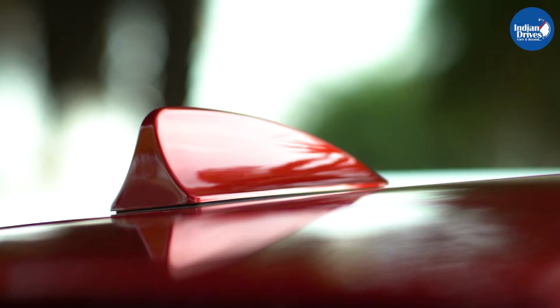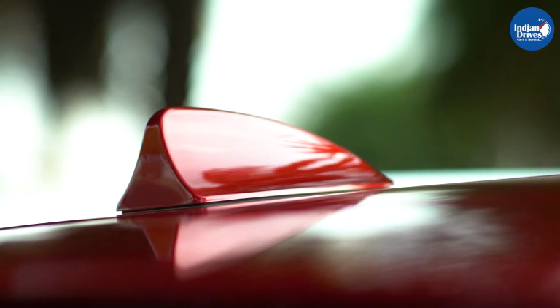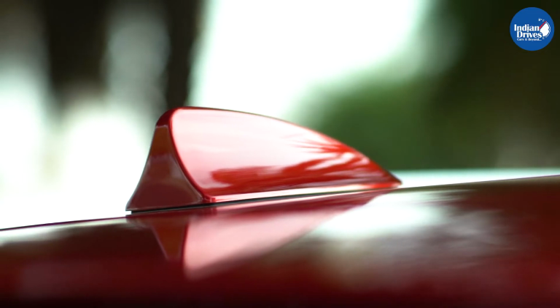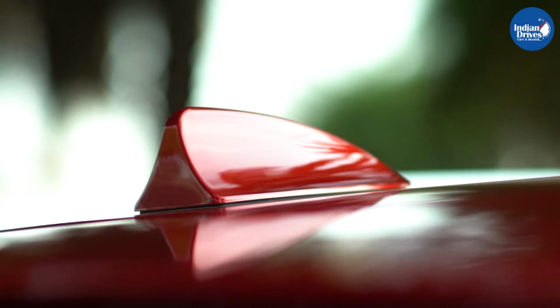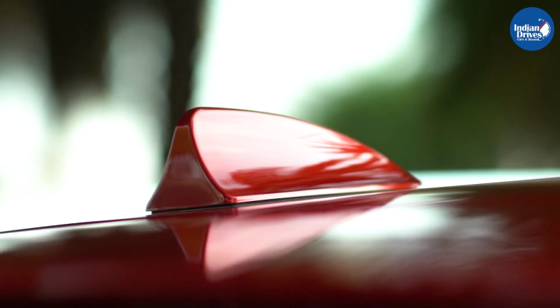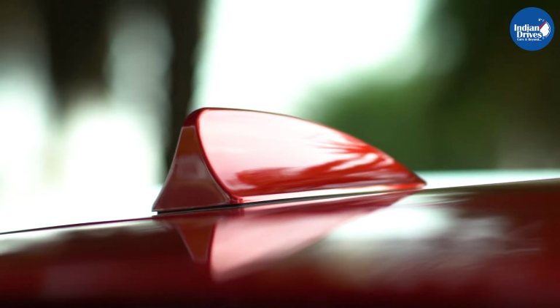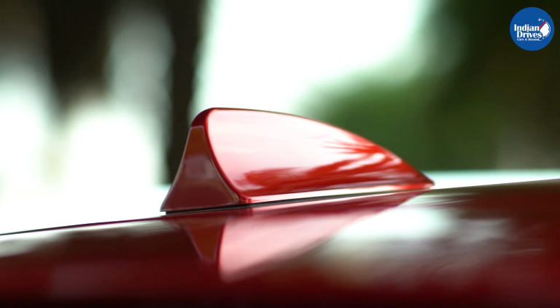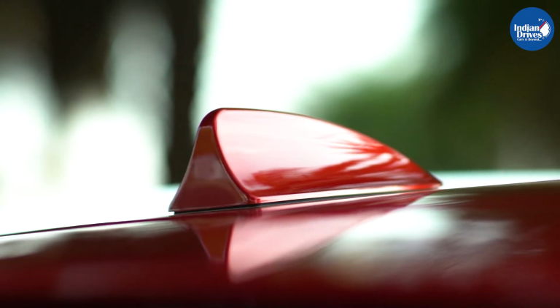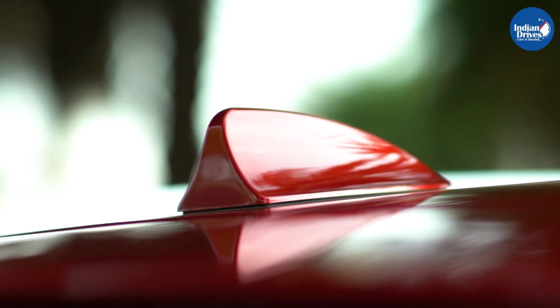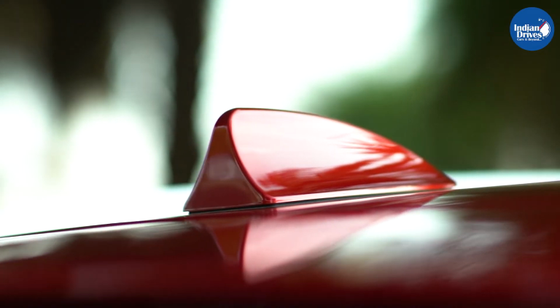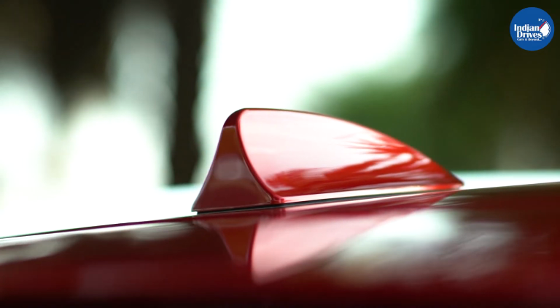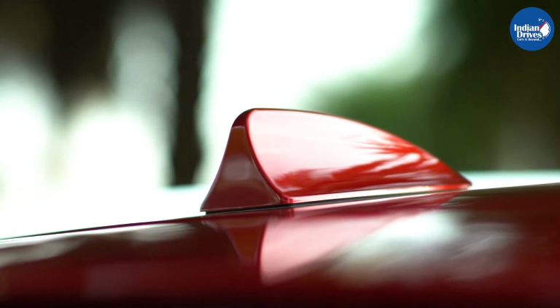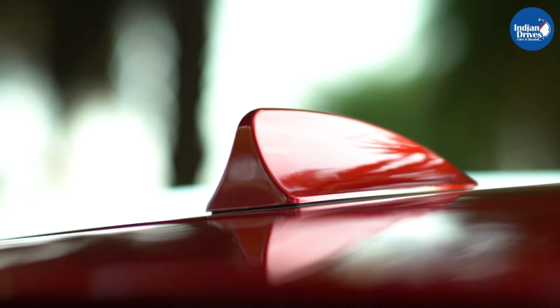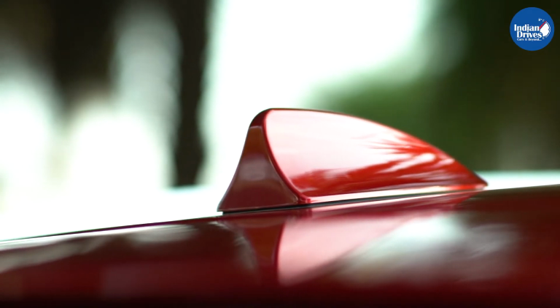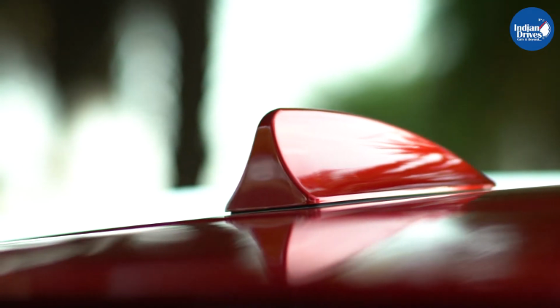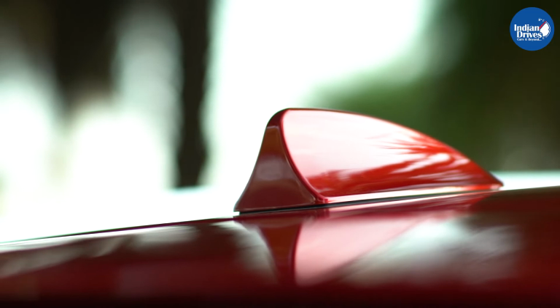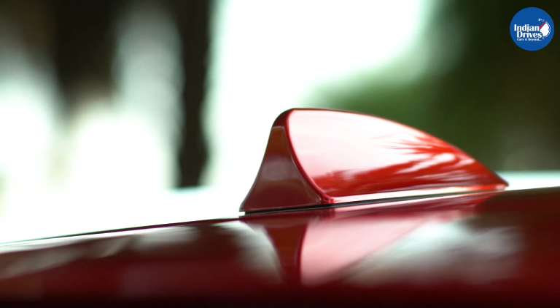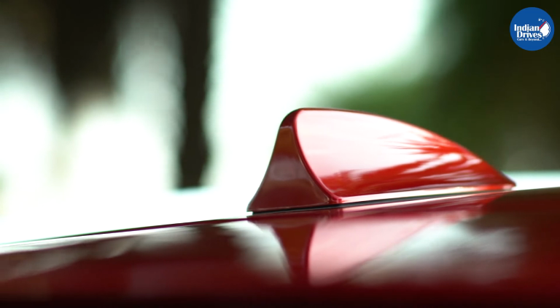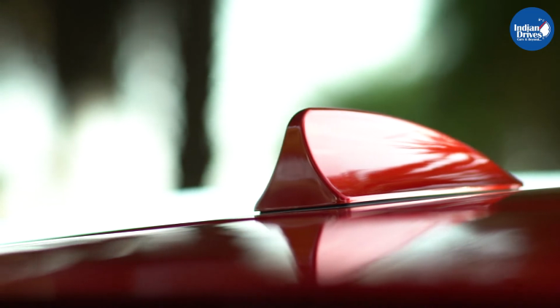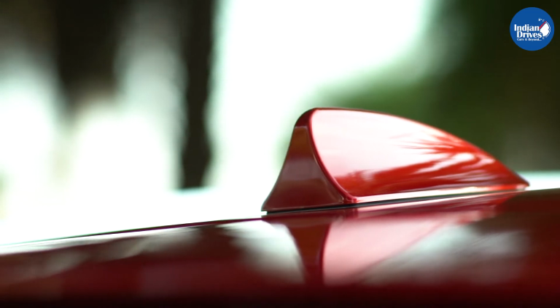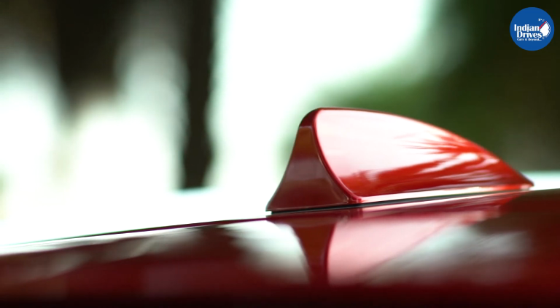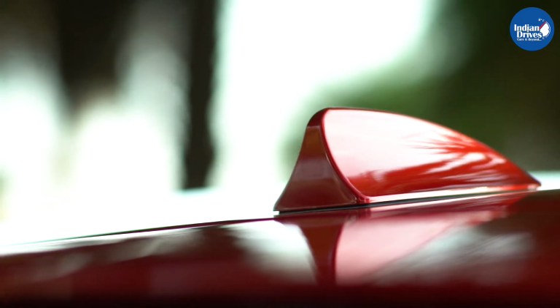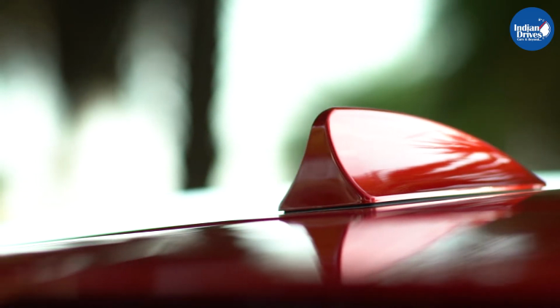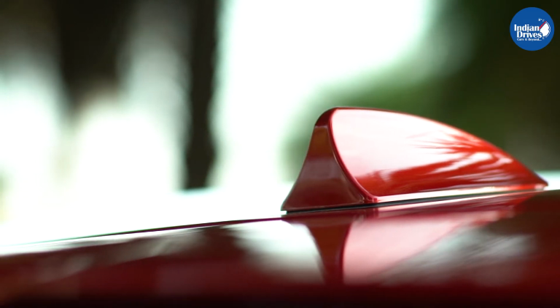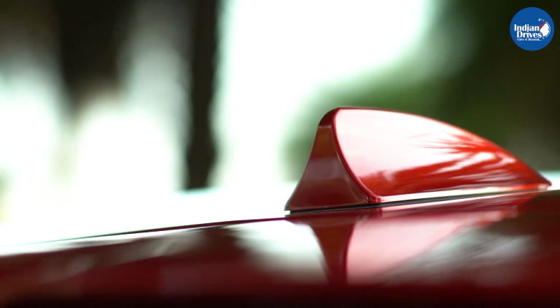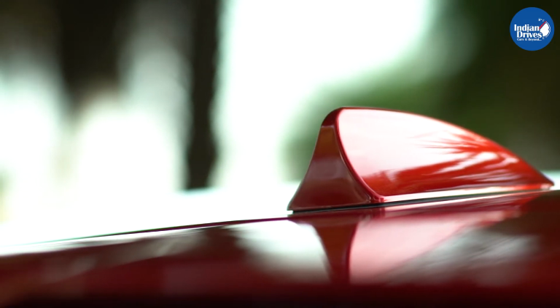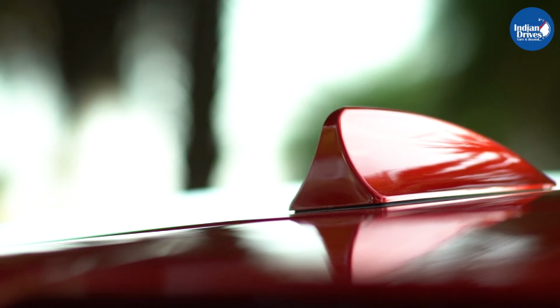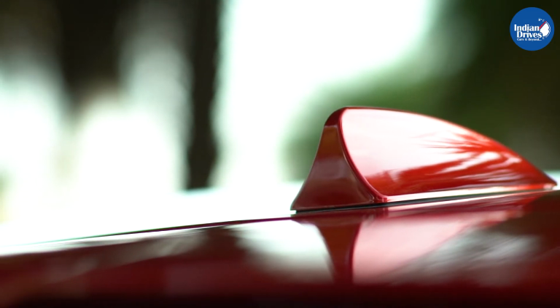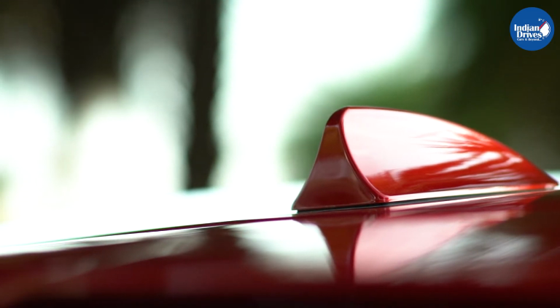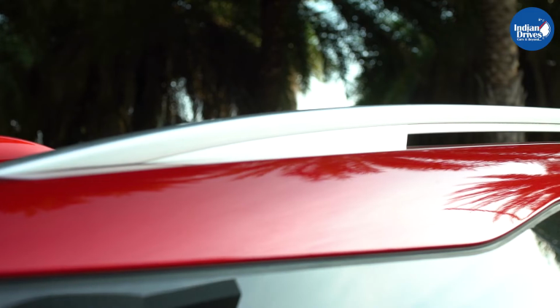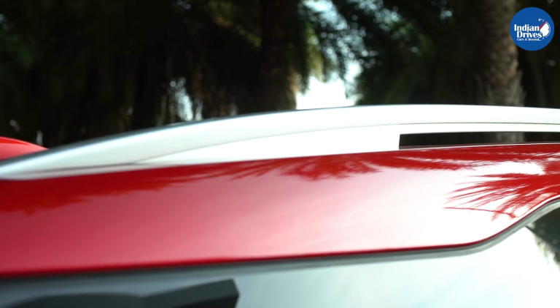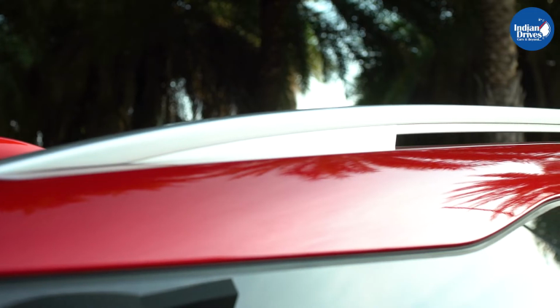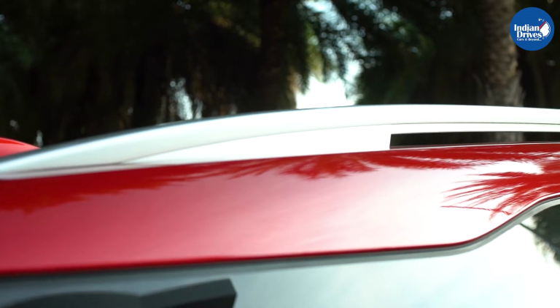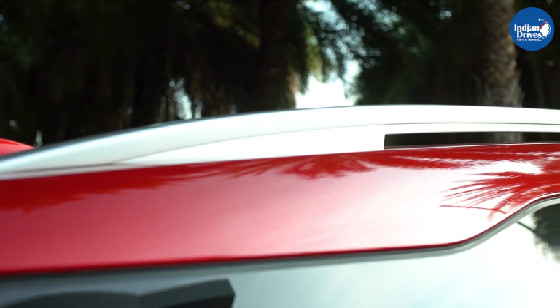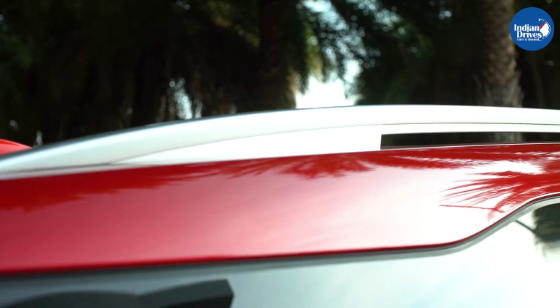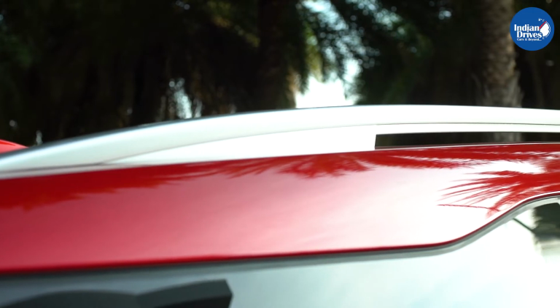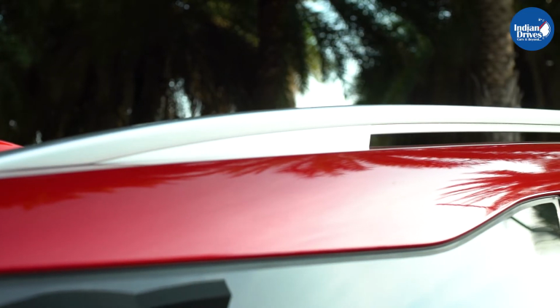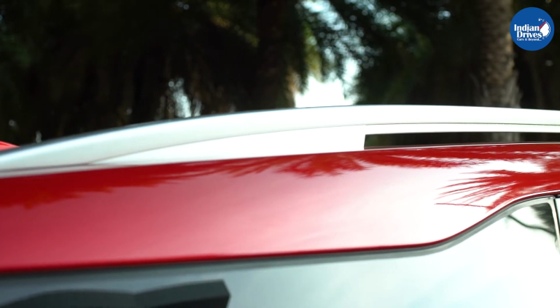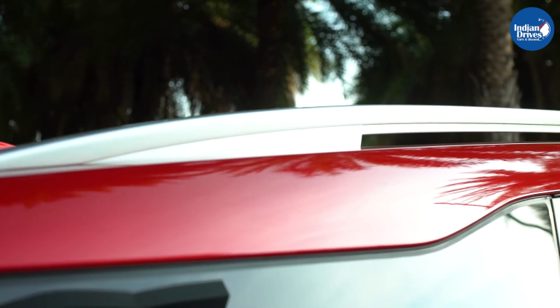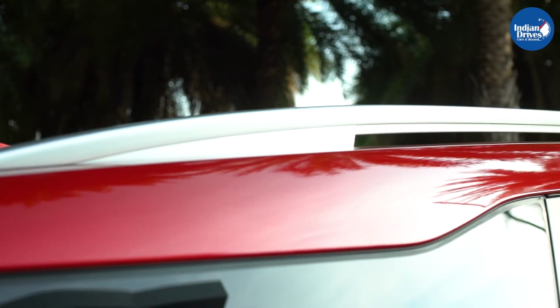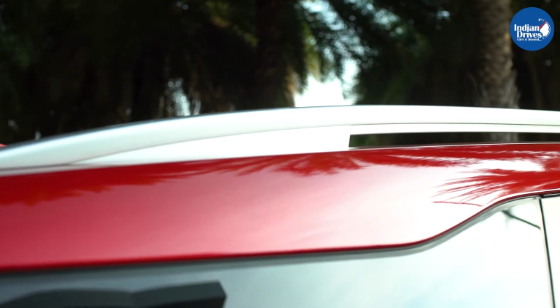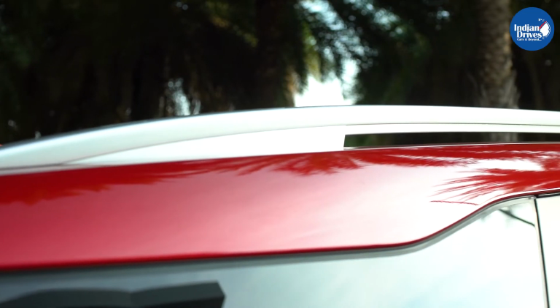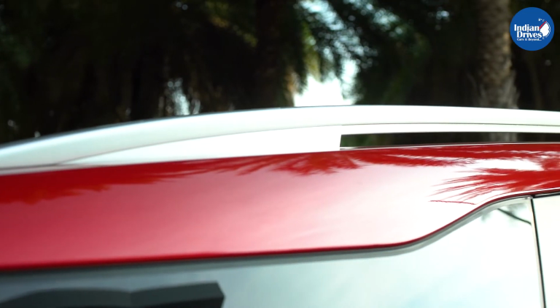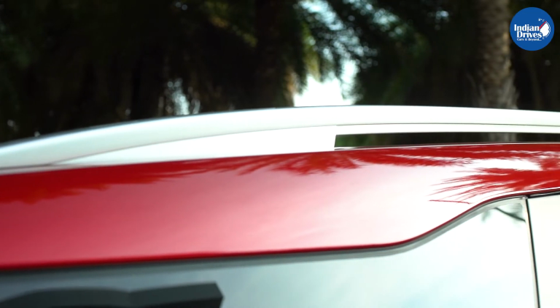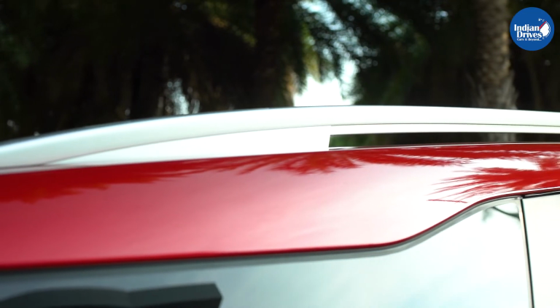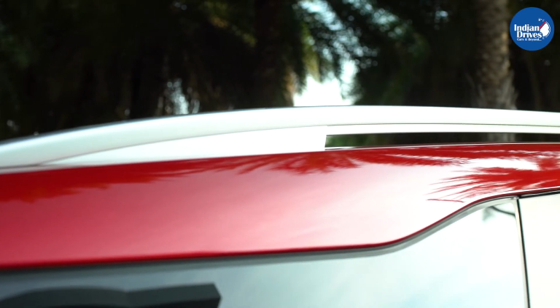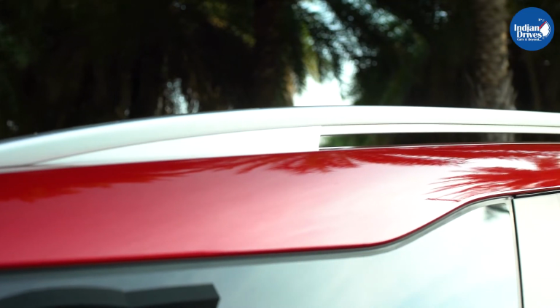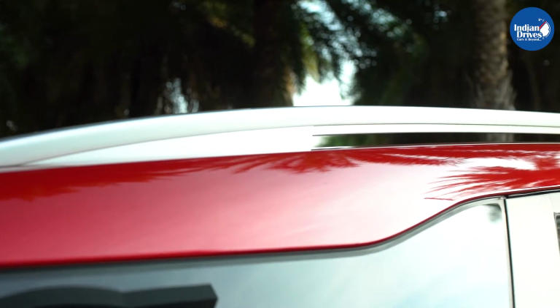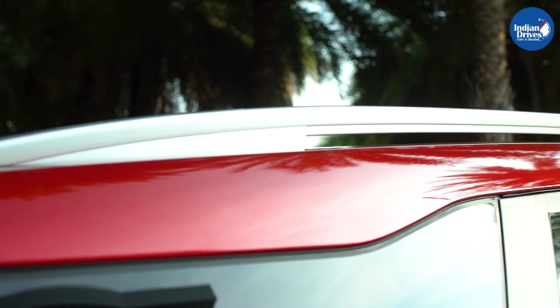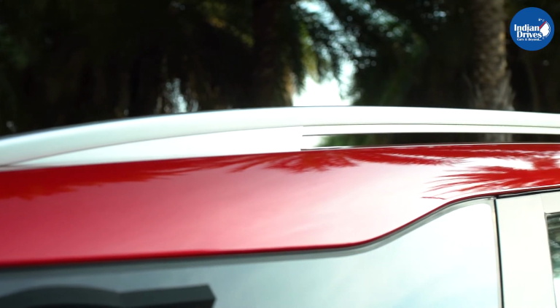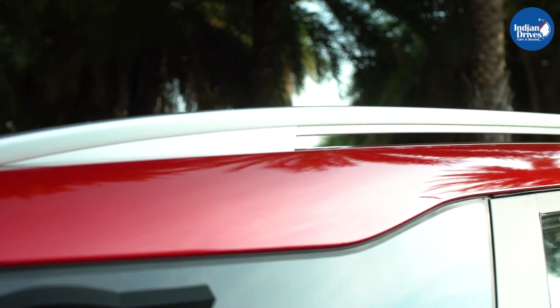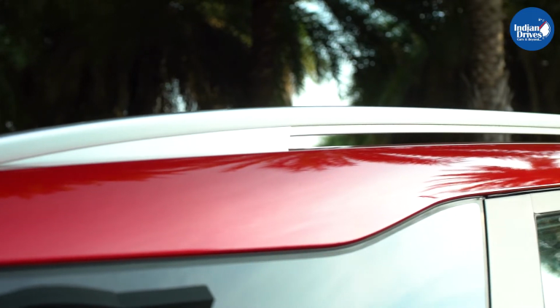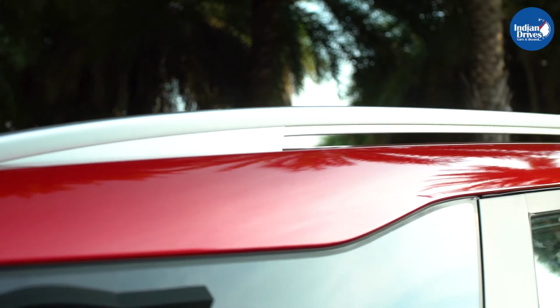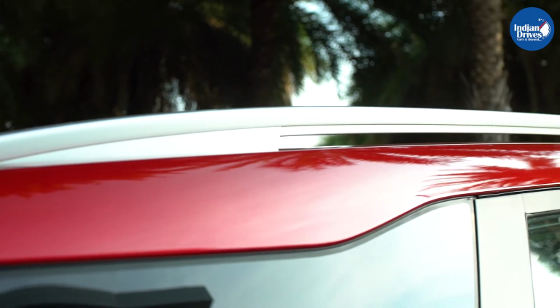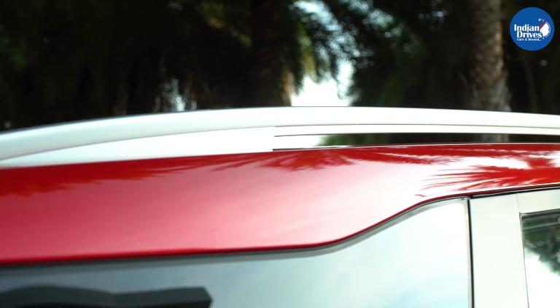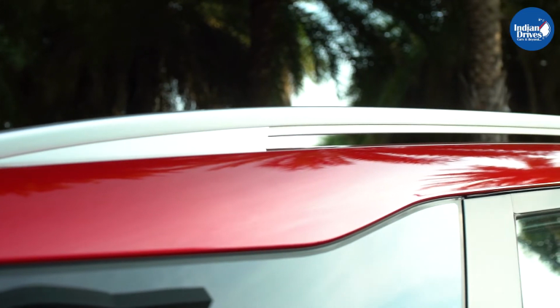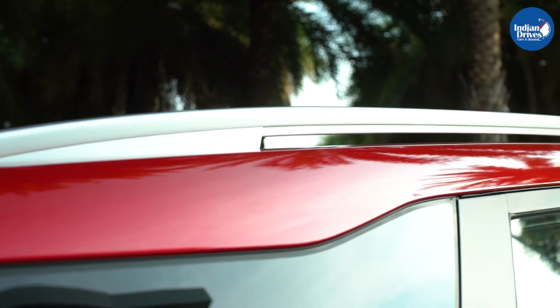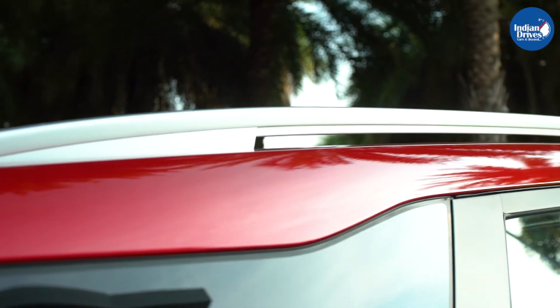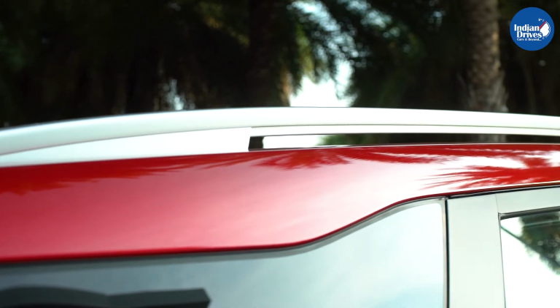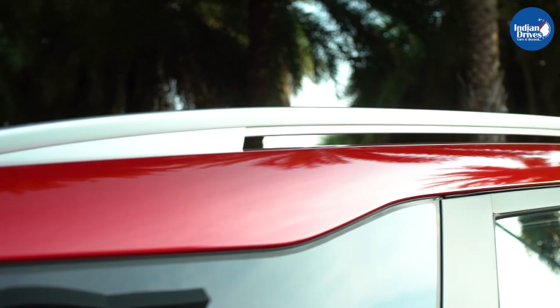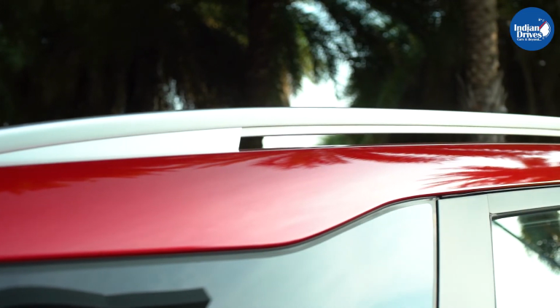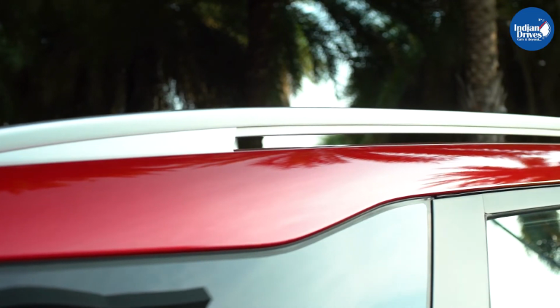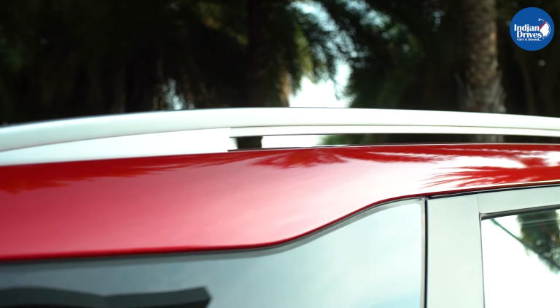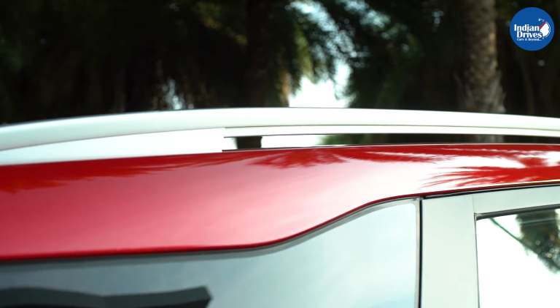The Super trim on the MG Hector is the lower mid-spec variant. The SUV is also offered in three other variants: Style, Smart, and Sharp.